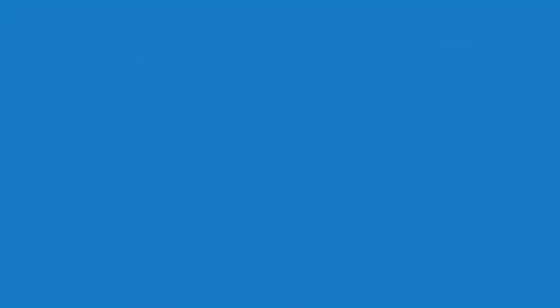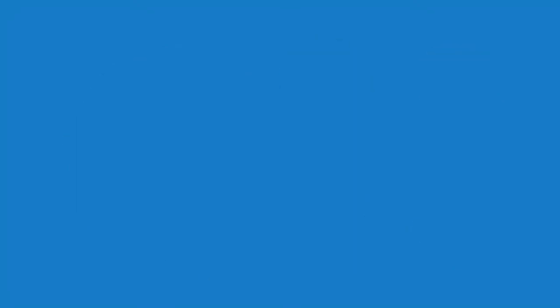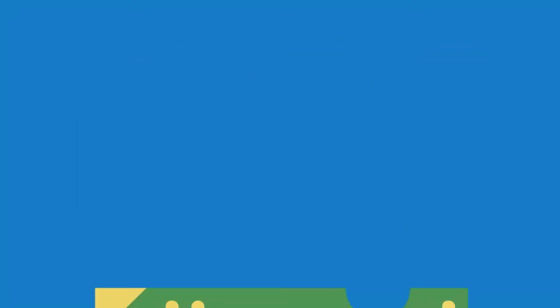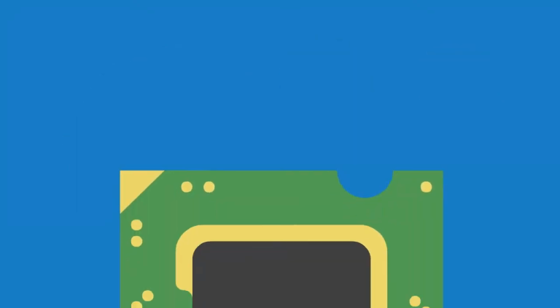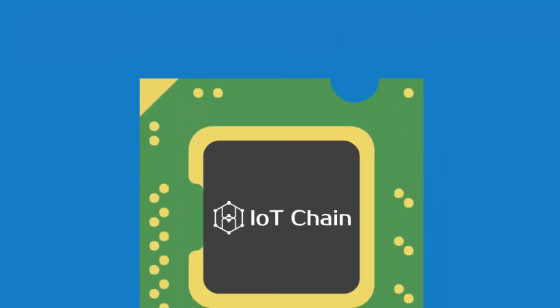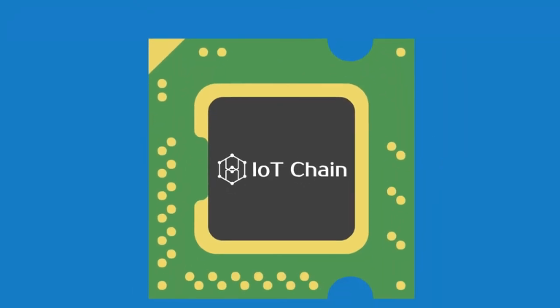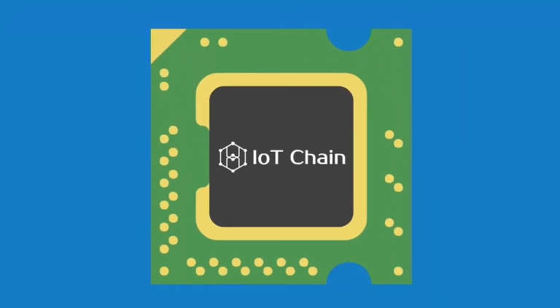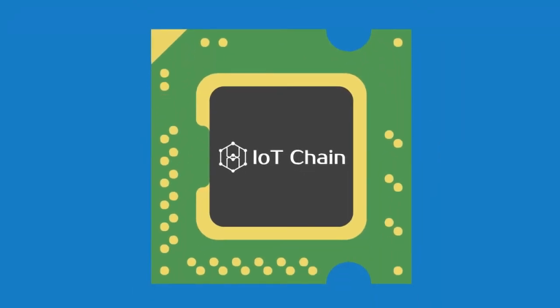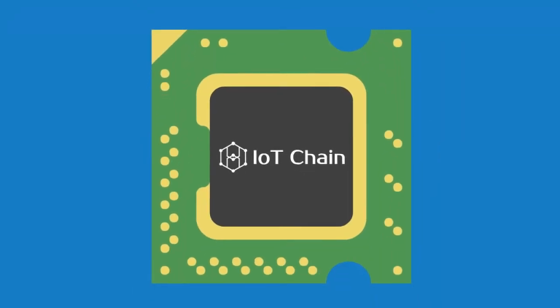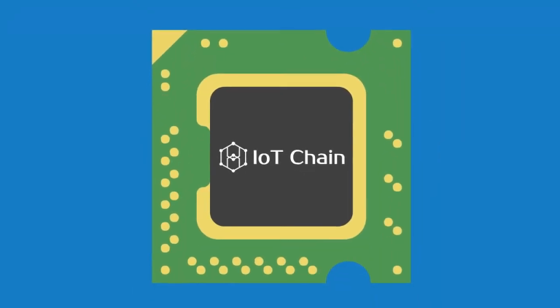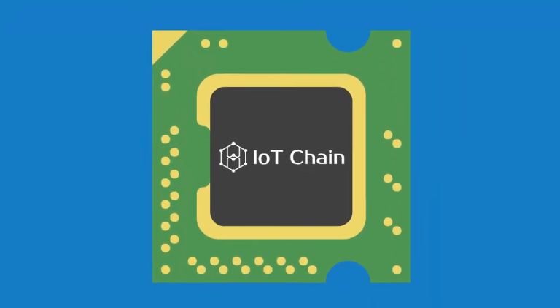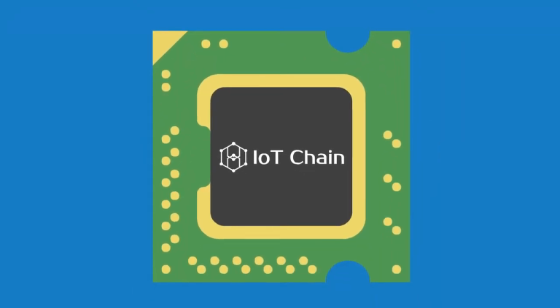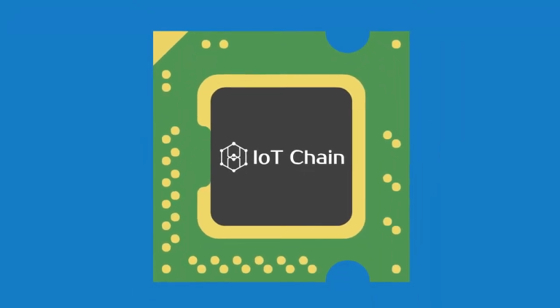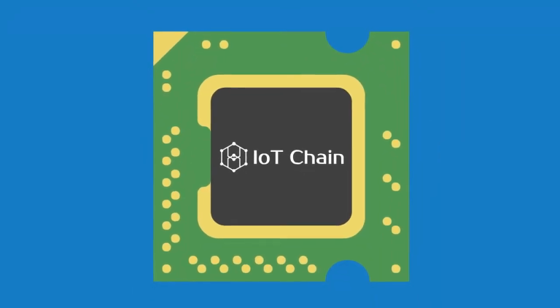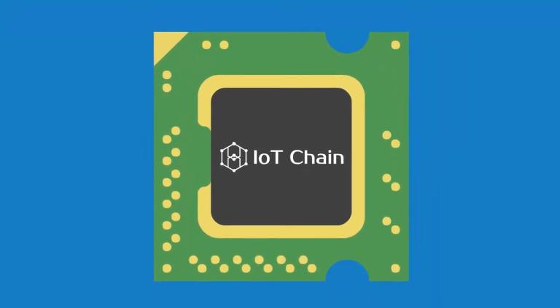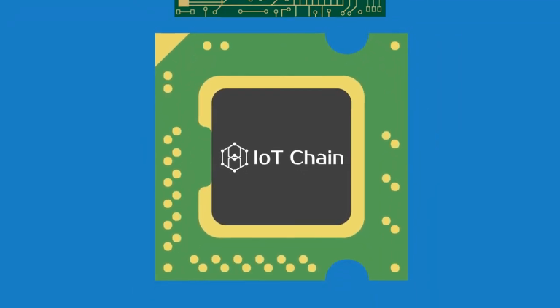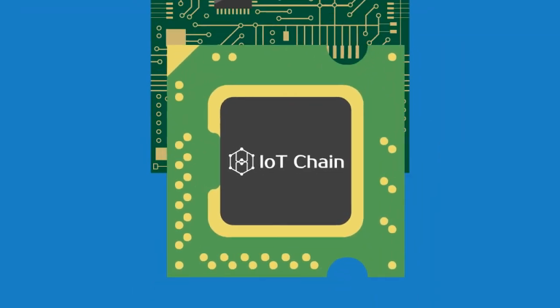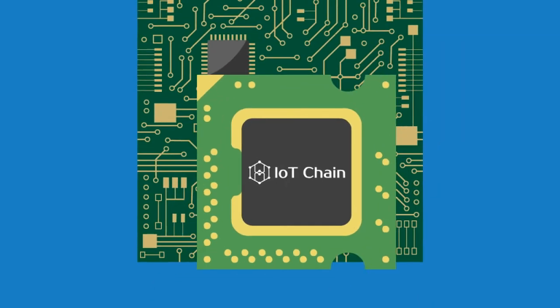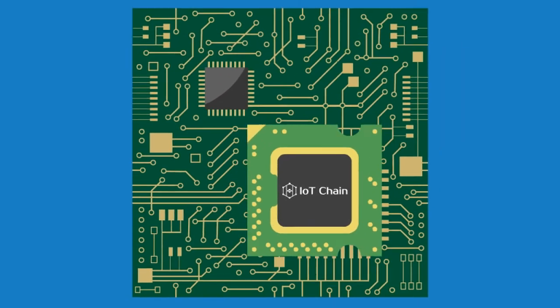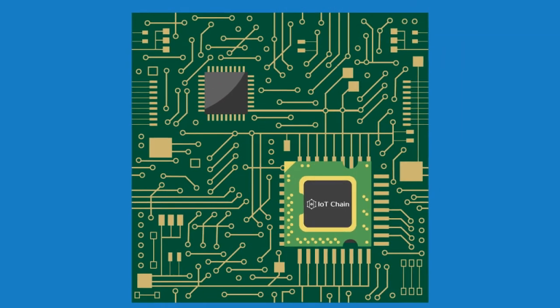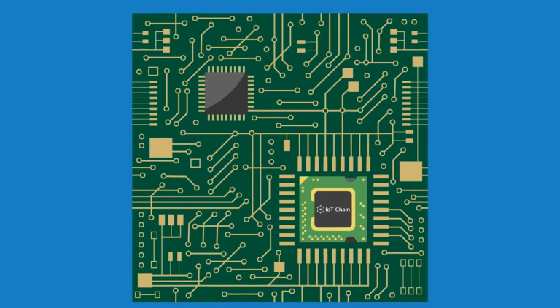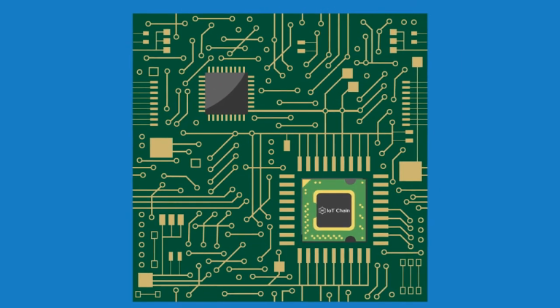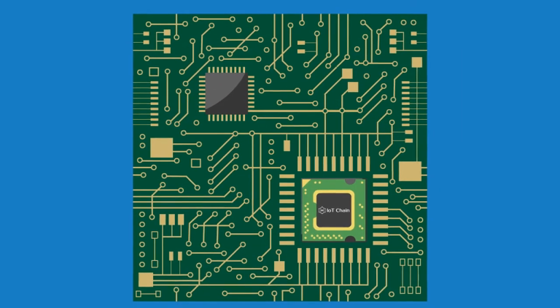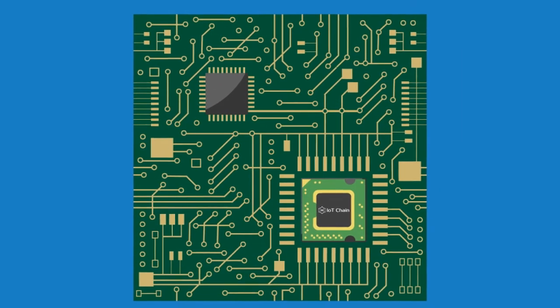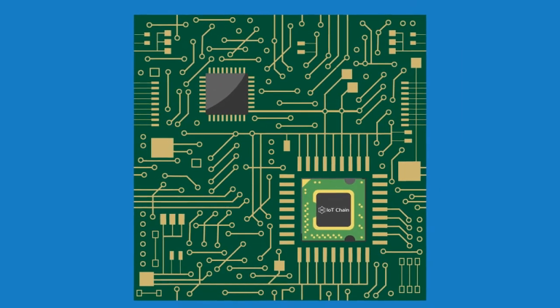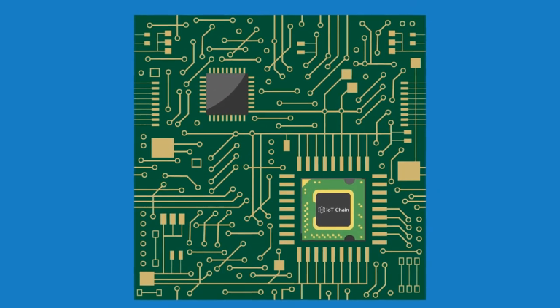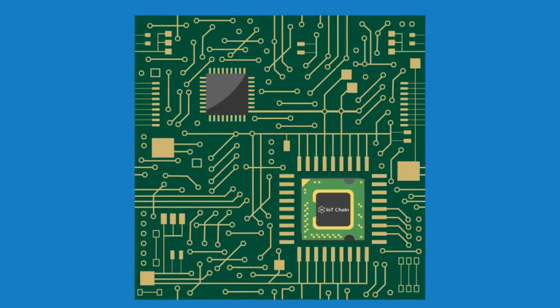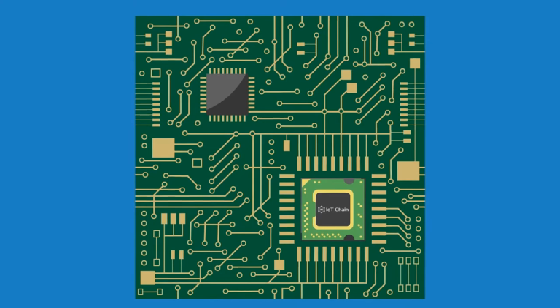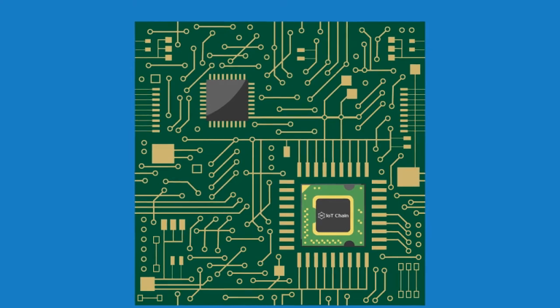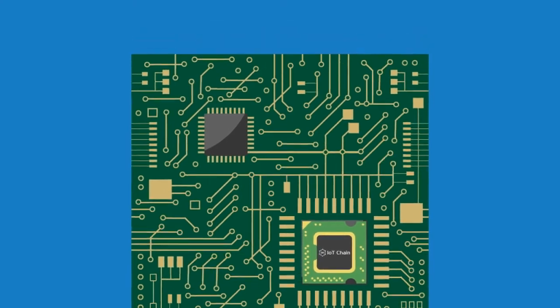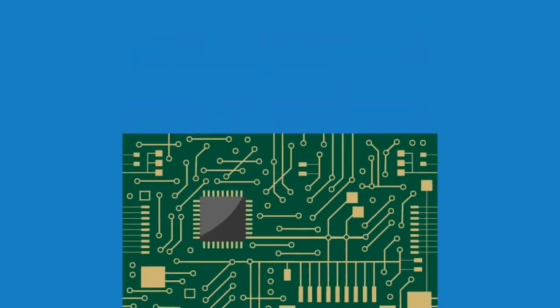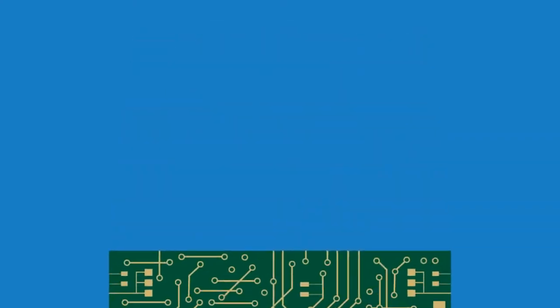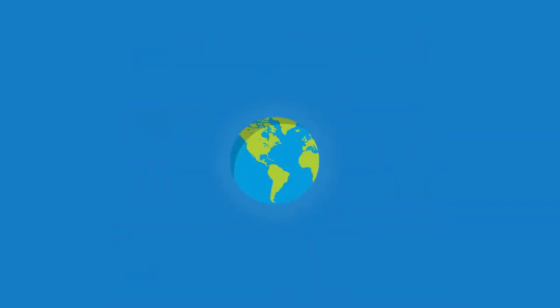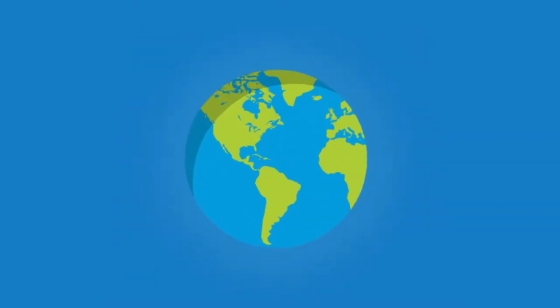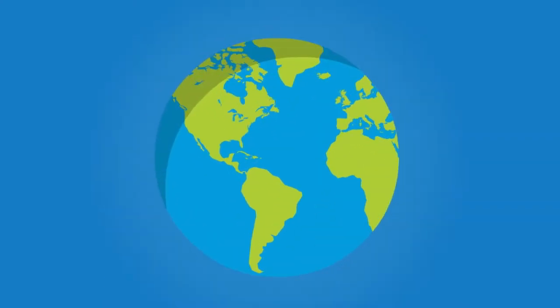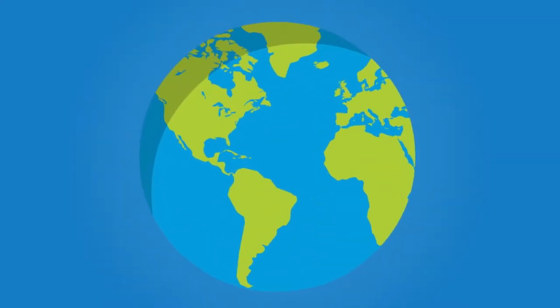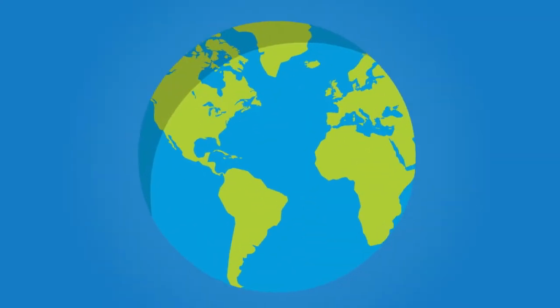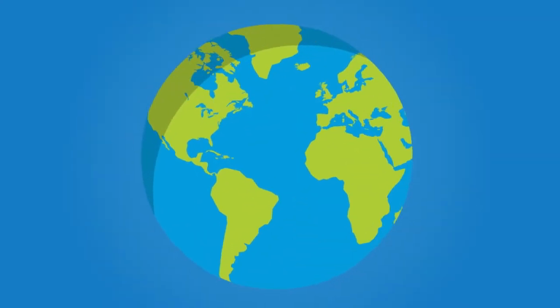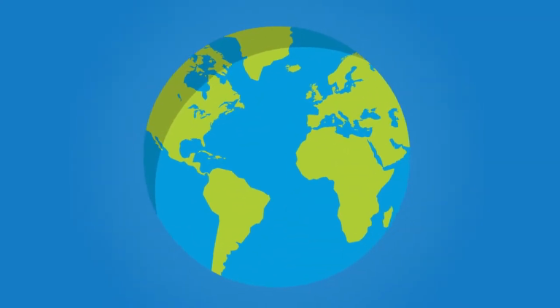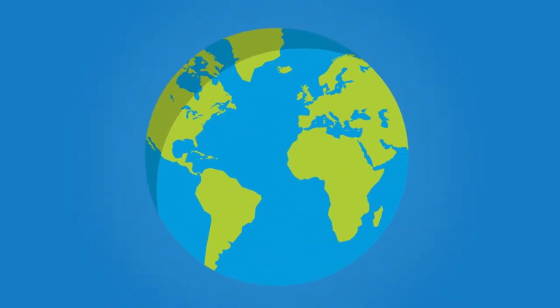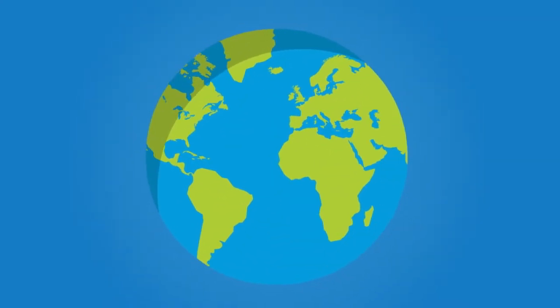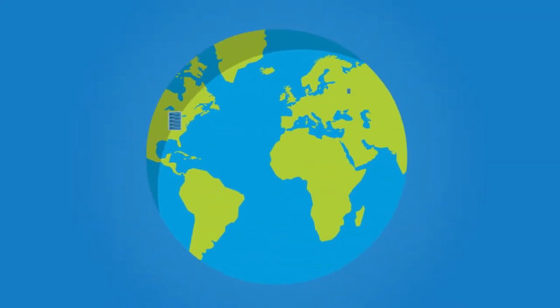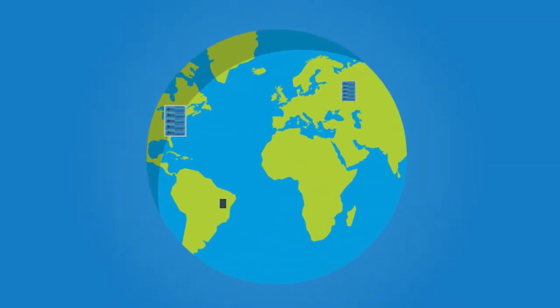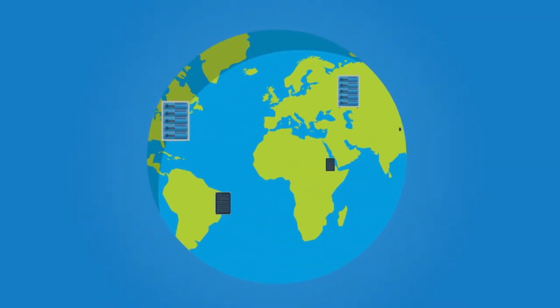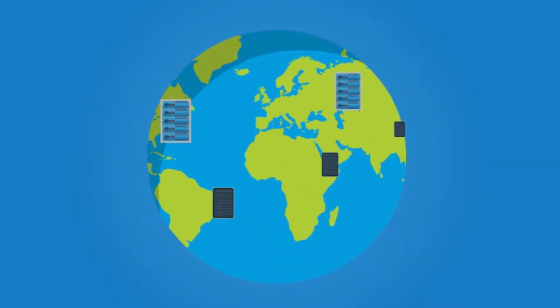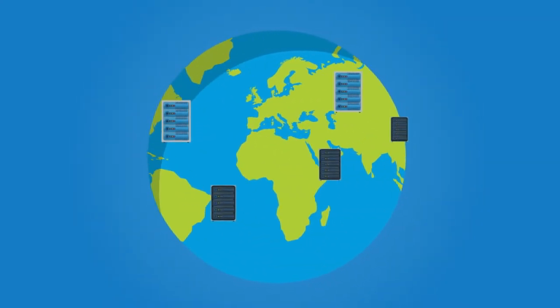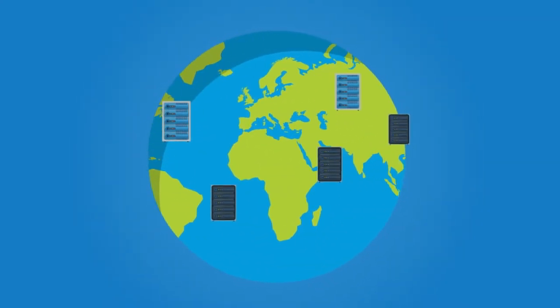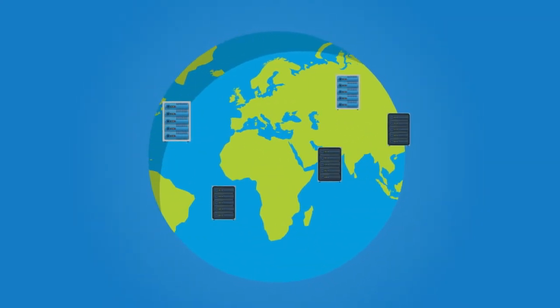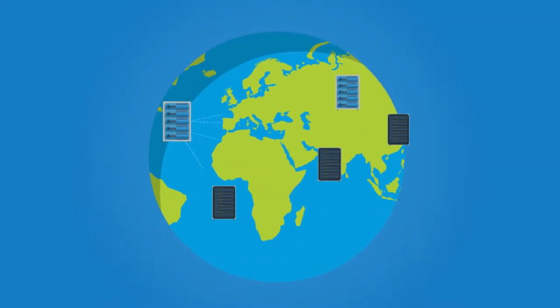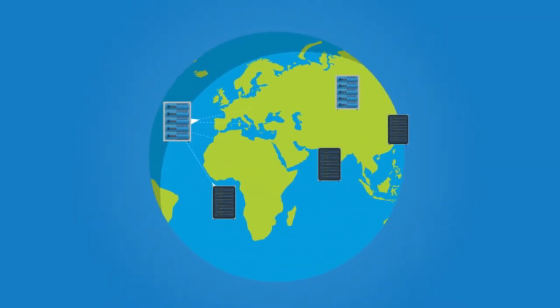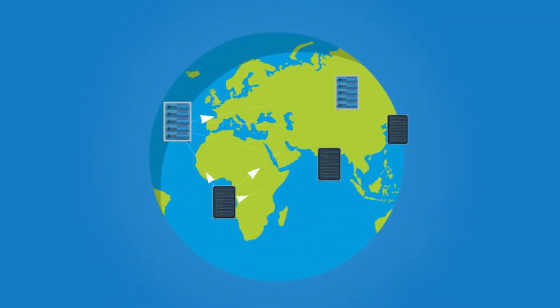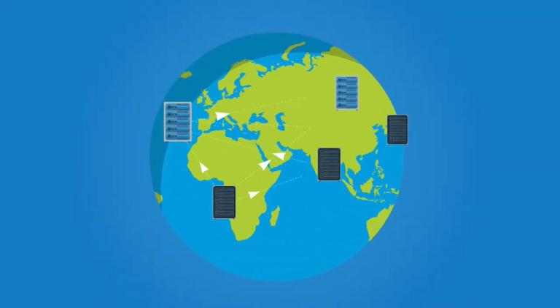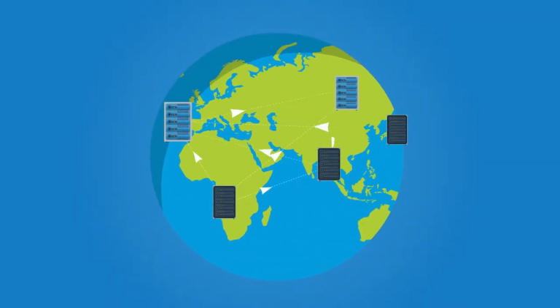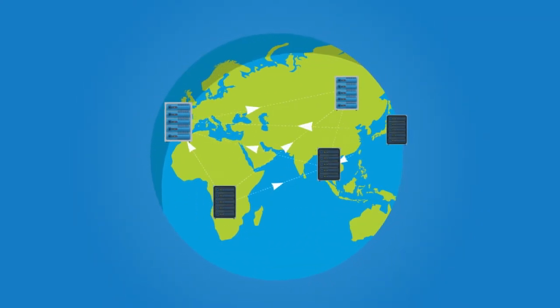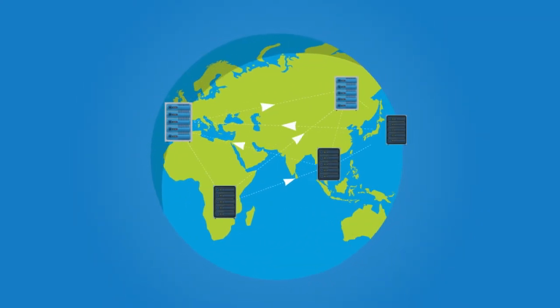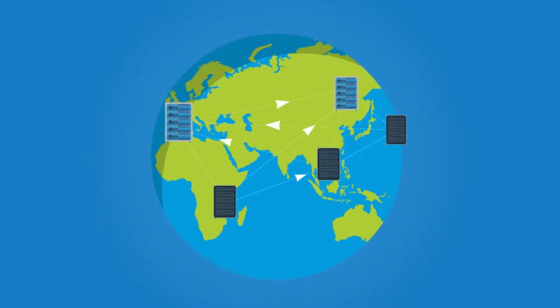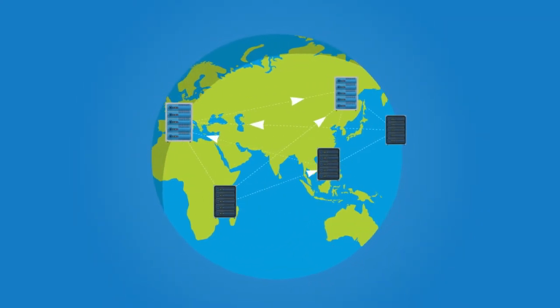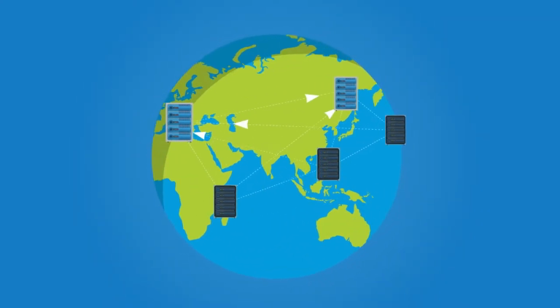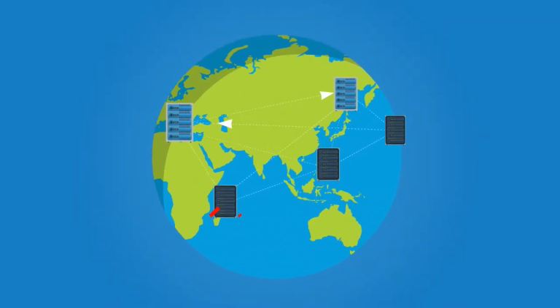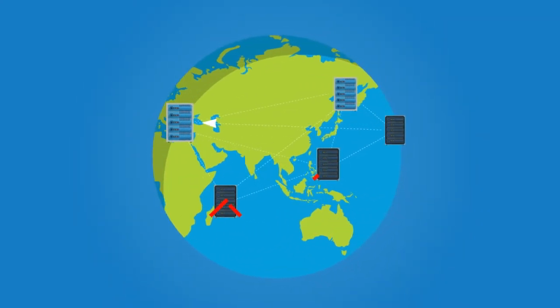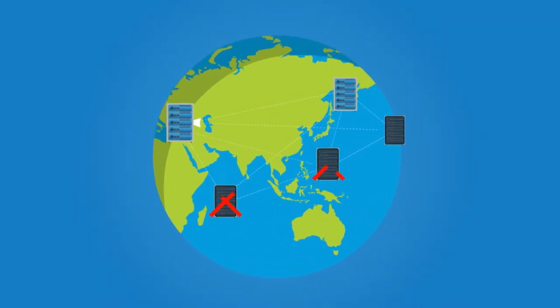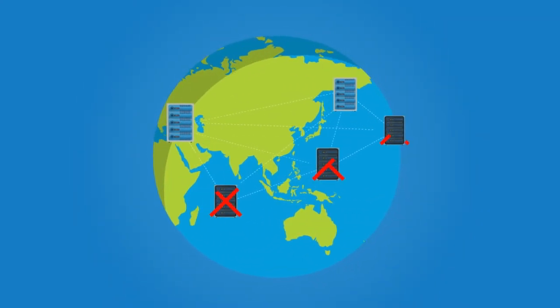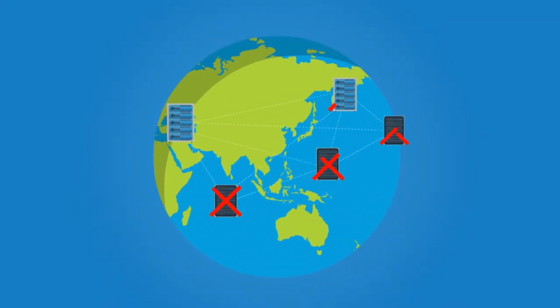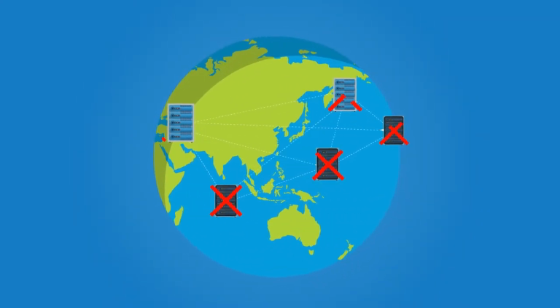Using a microchip, device manufacturers have access to a robust IoT ecosystem without the need for expensive infrastructure.